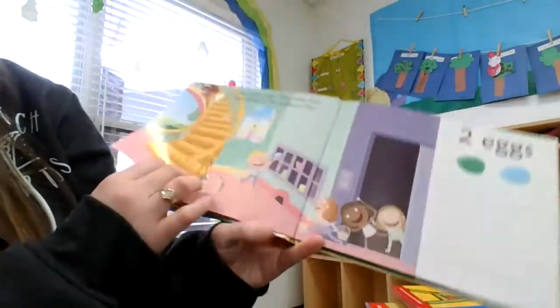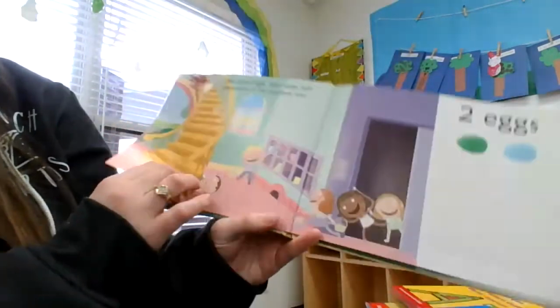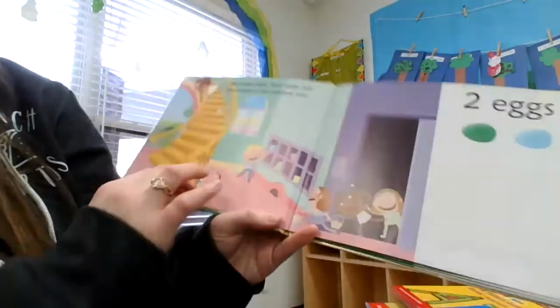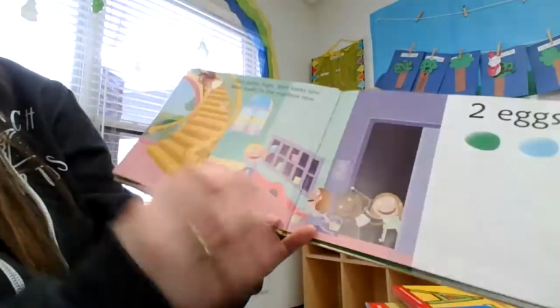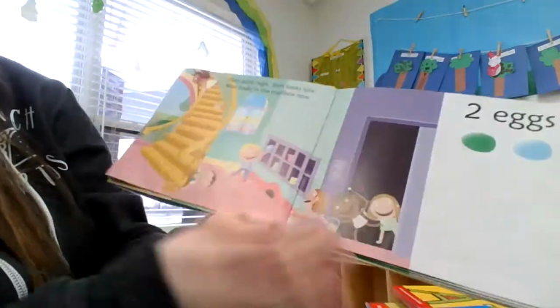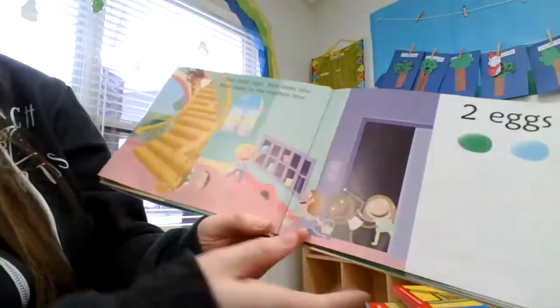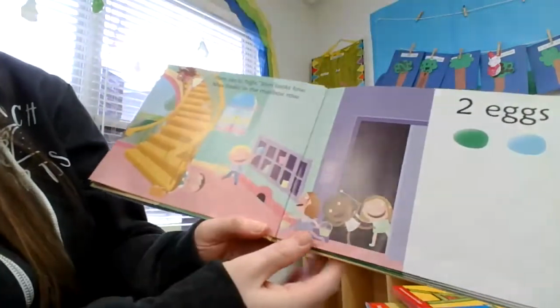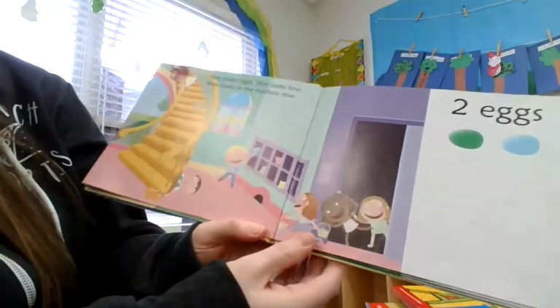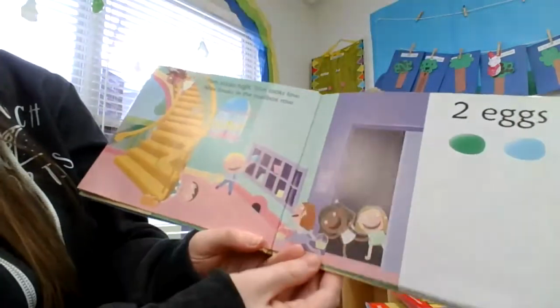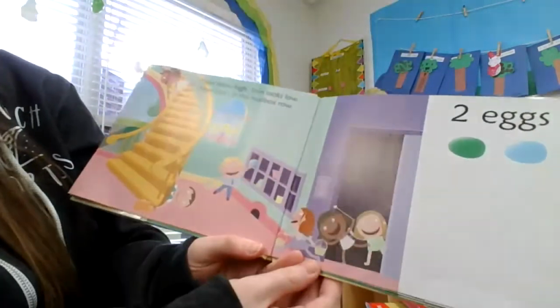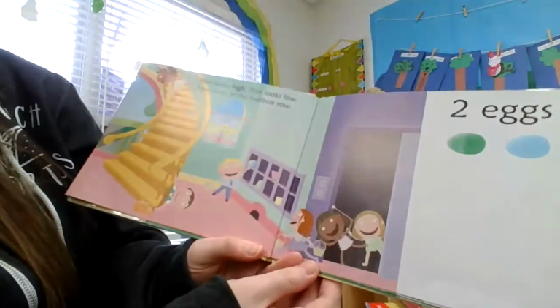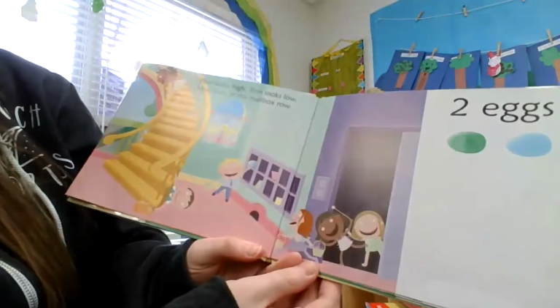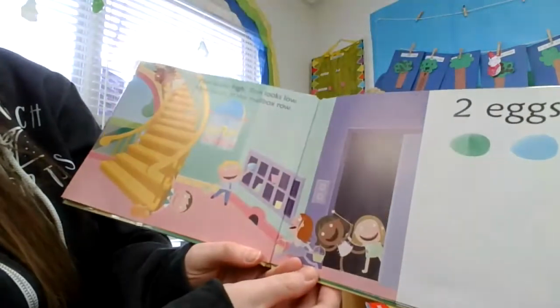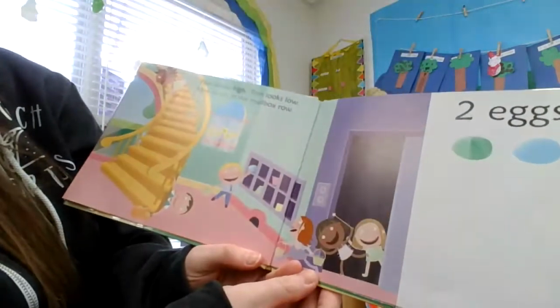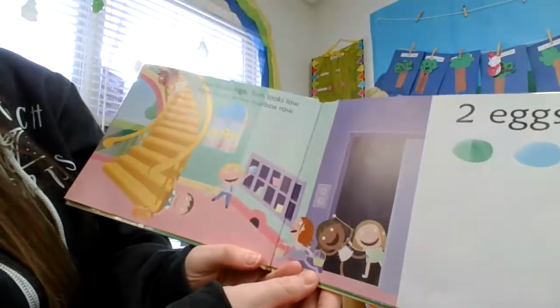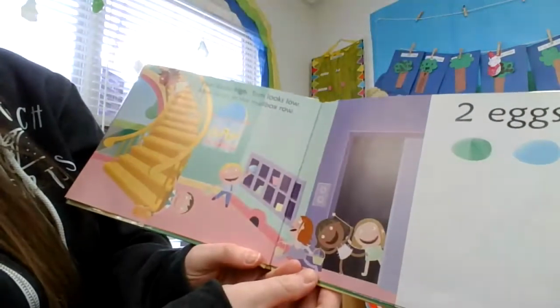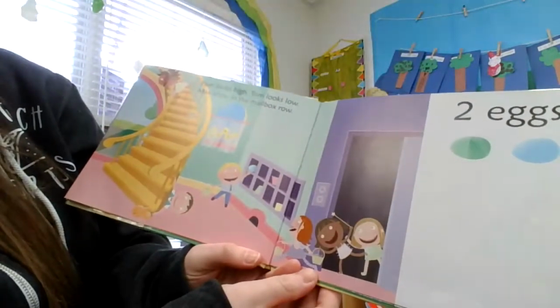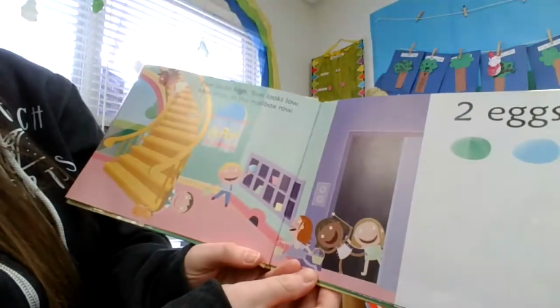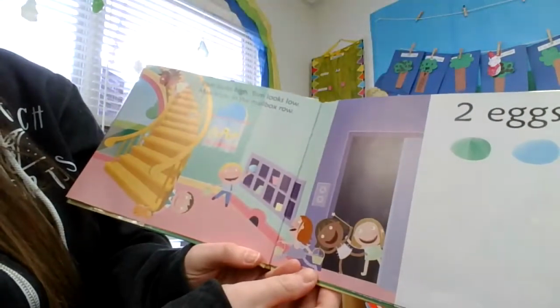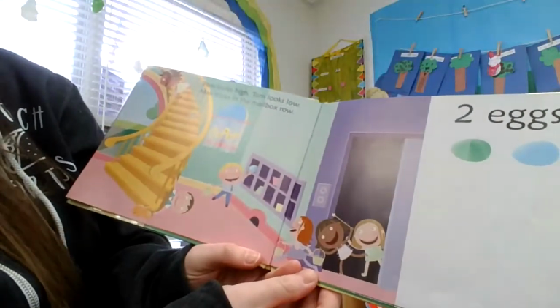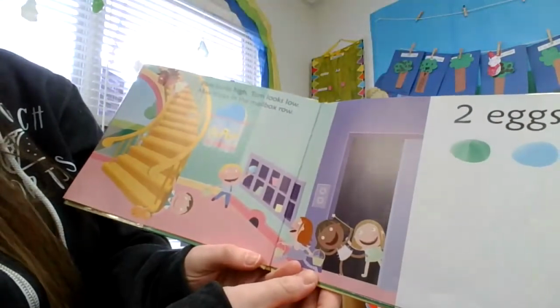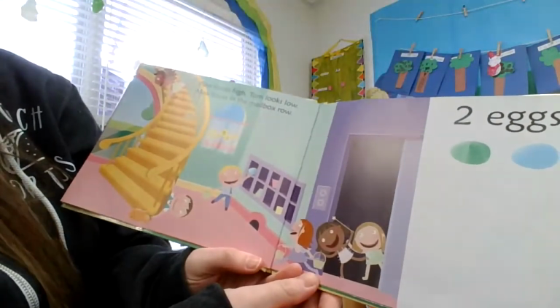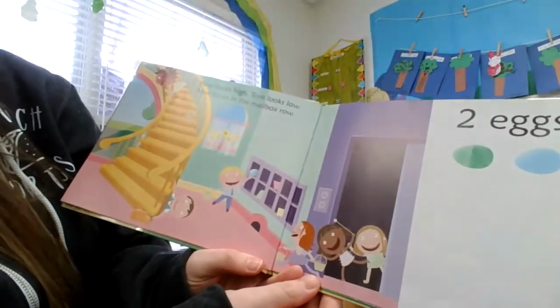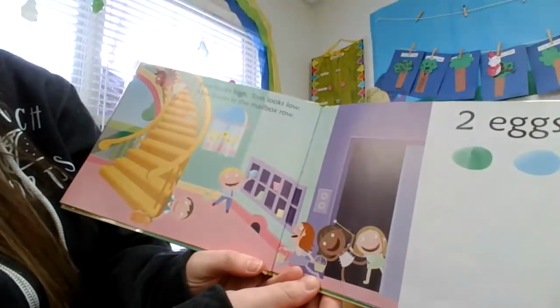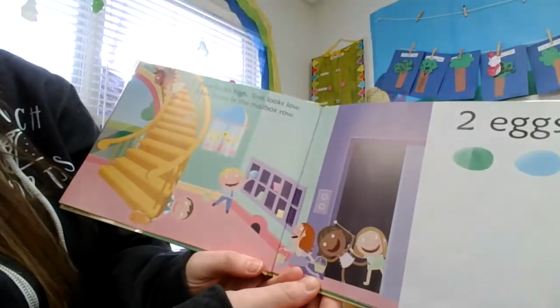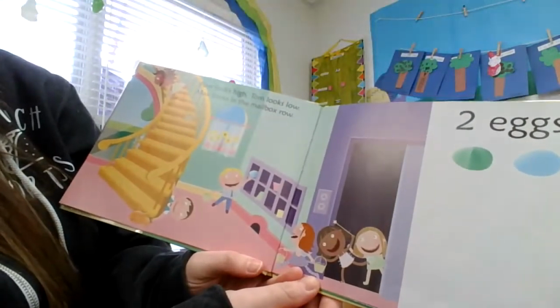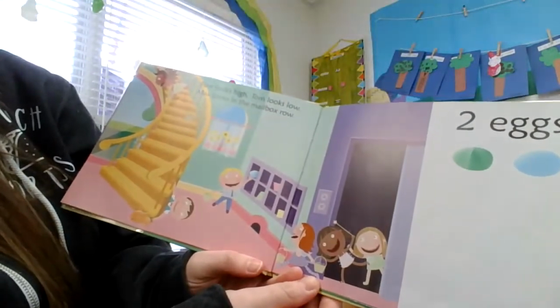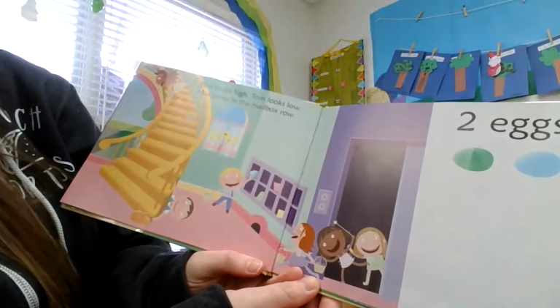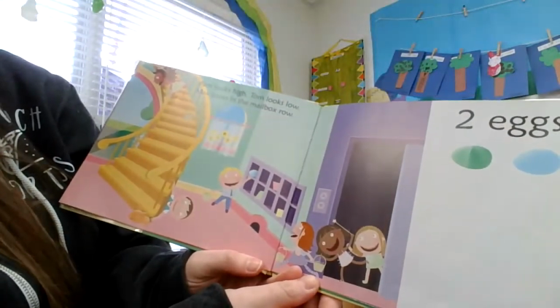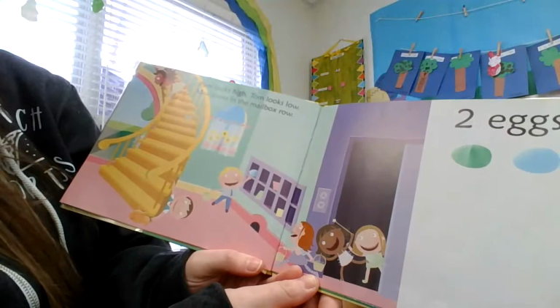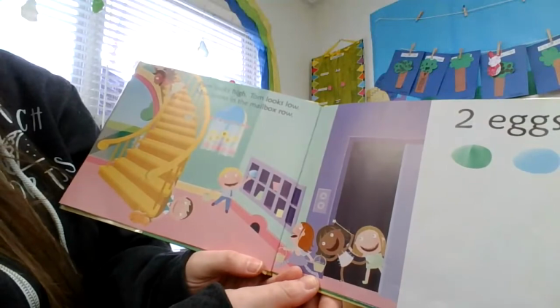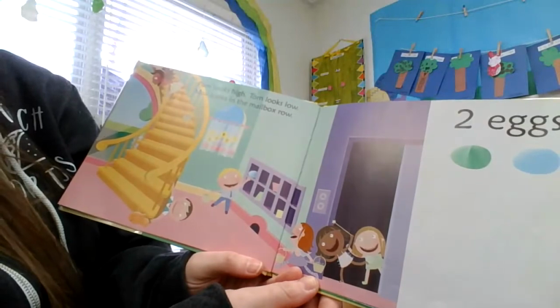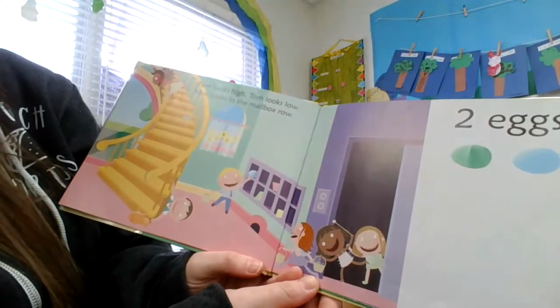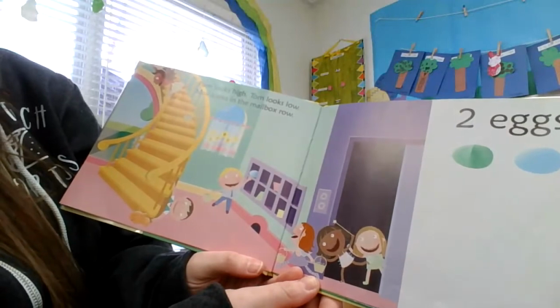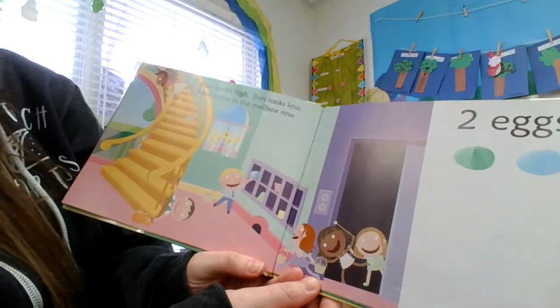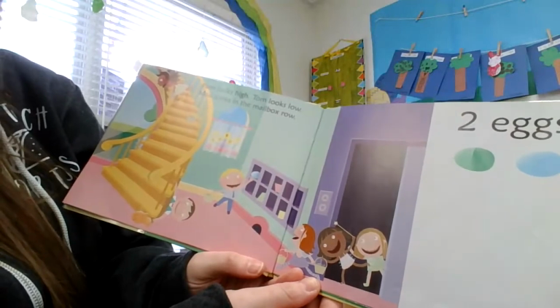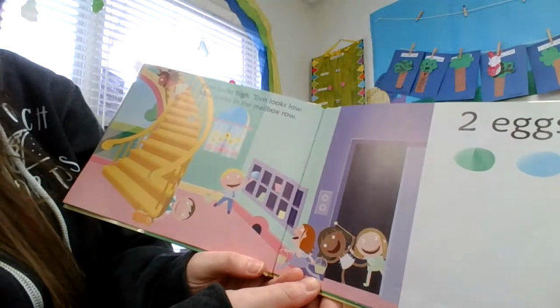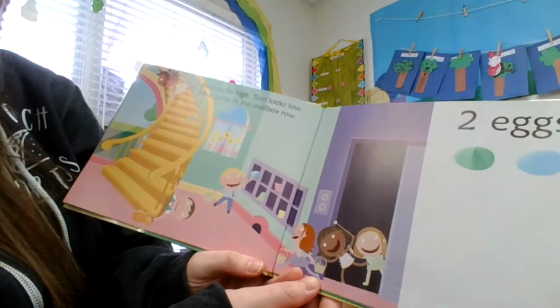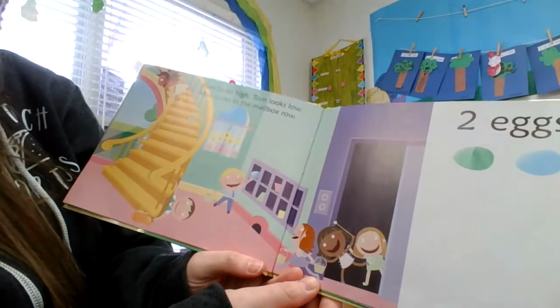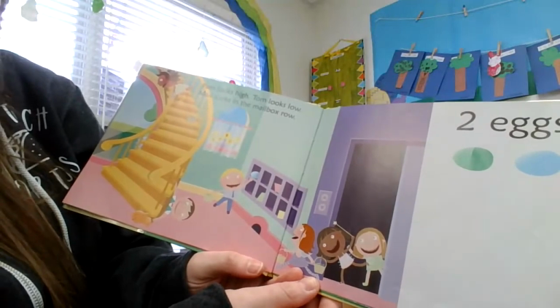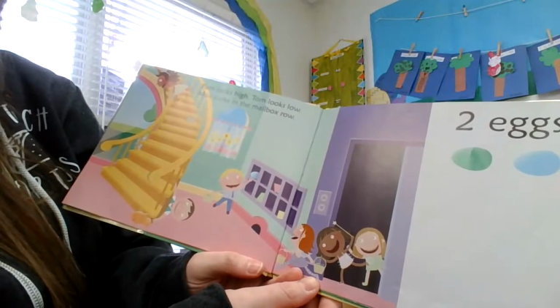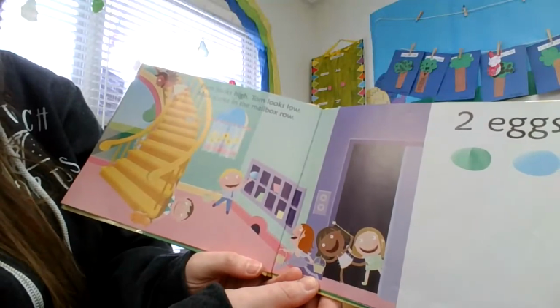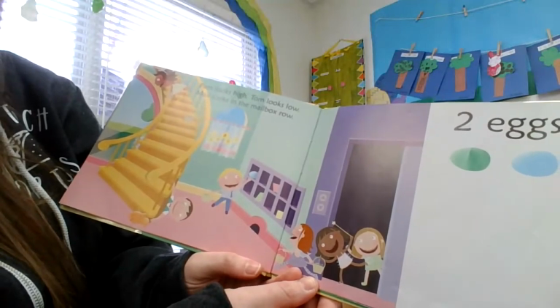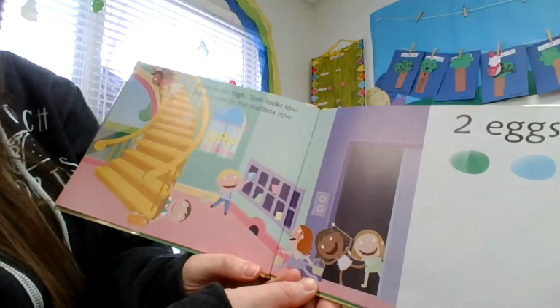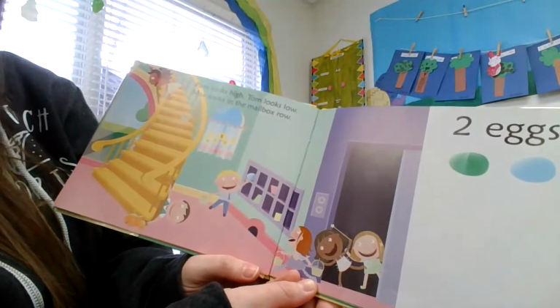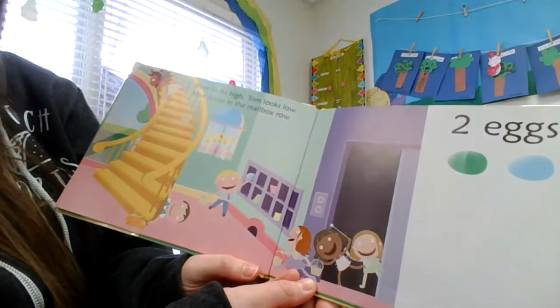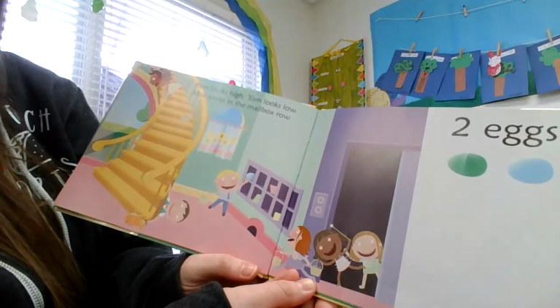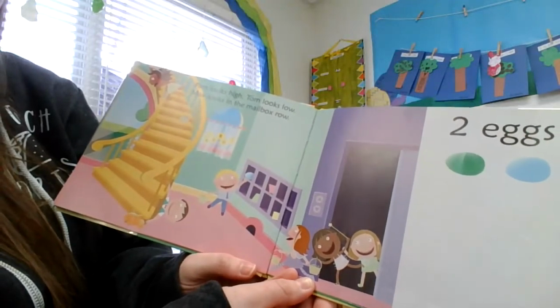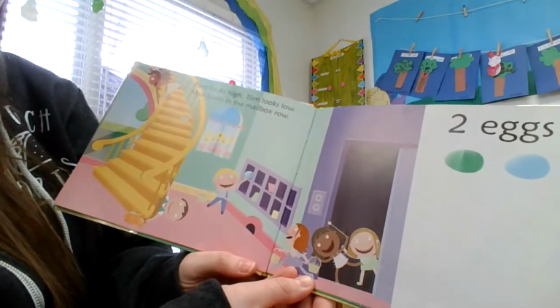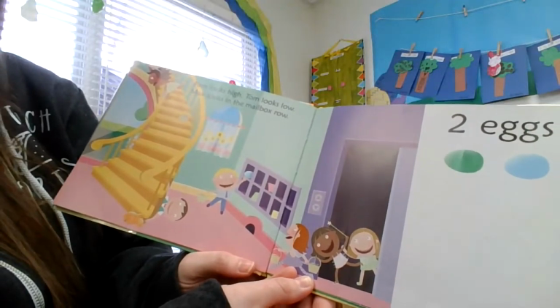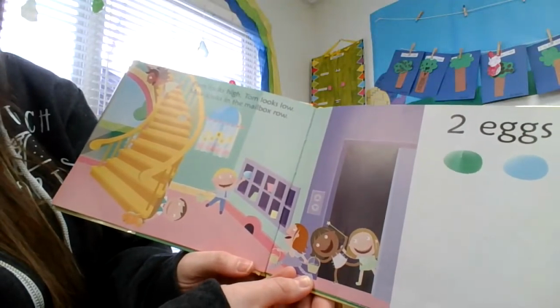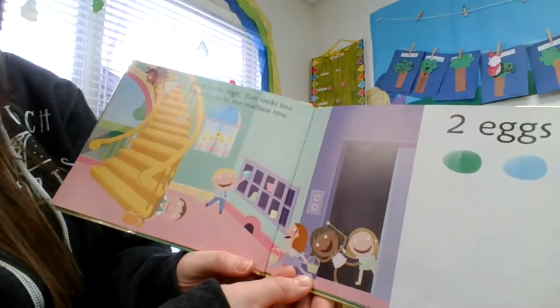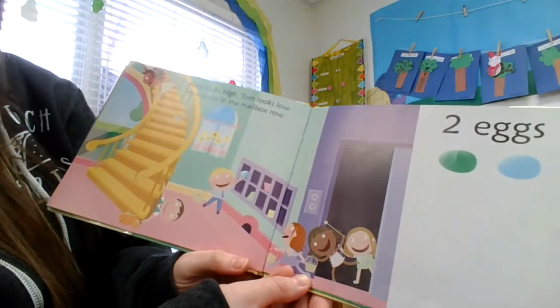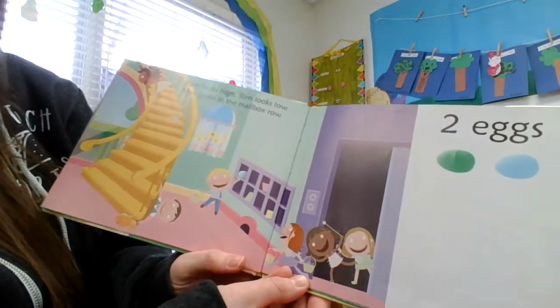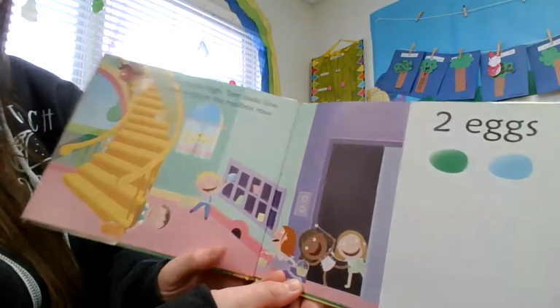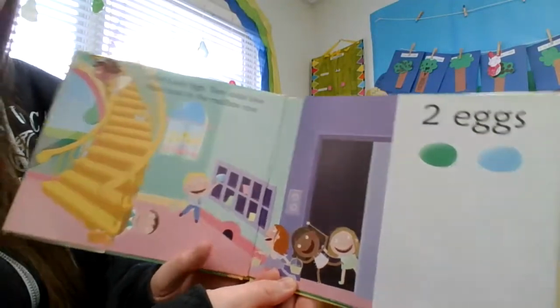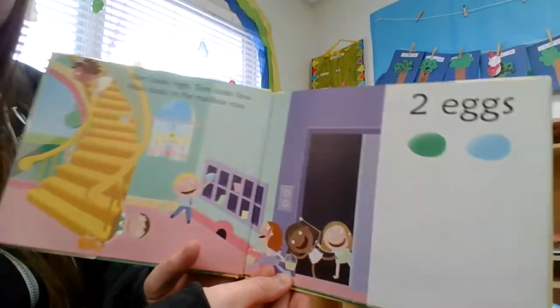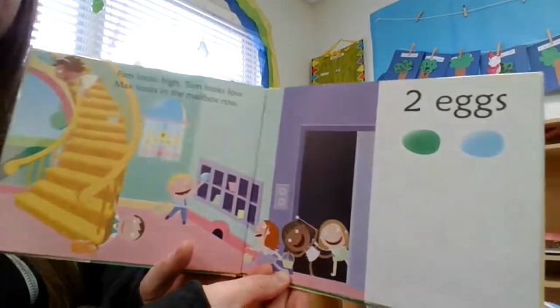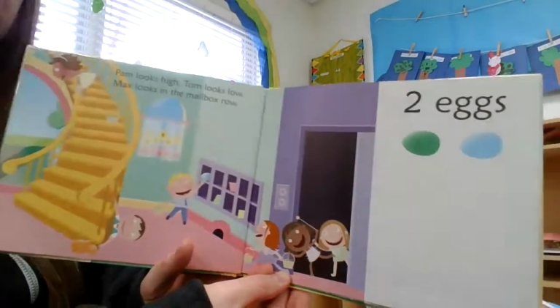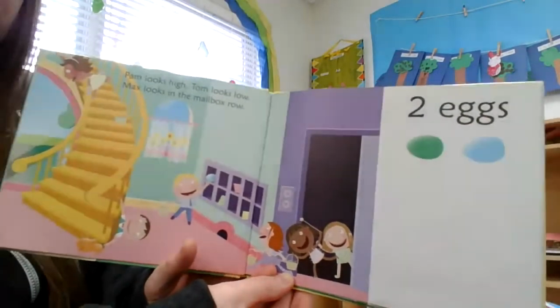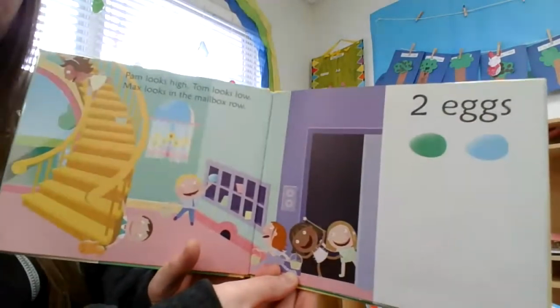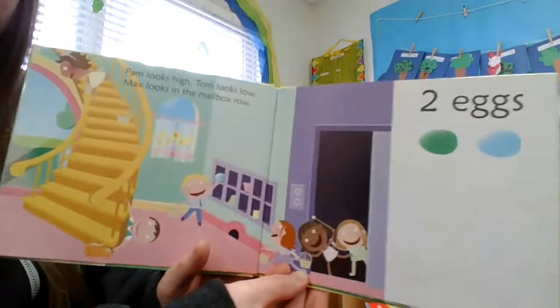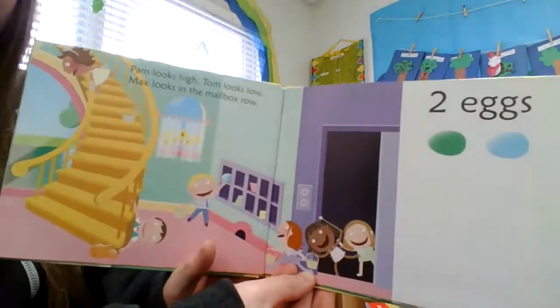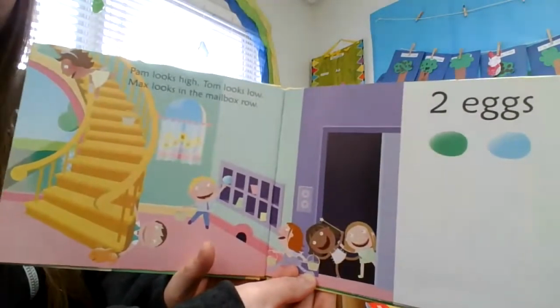Pam looks high. Tom looks low. Max looks in the bell box row. Two eggs.